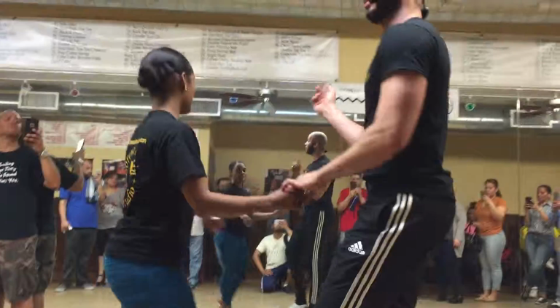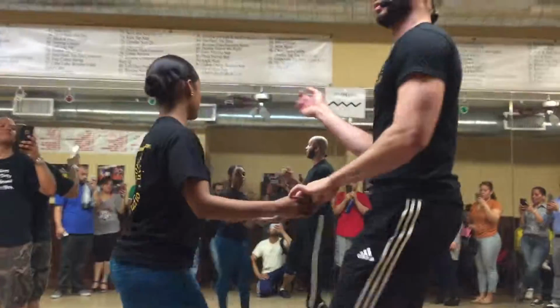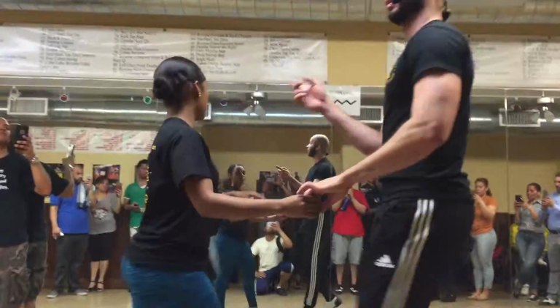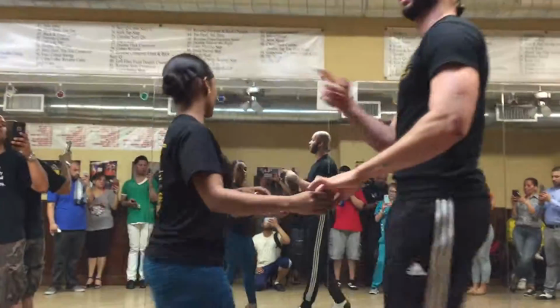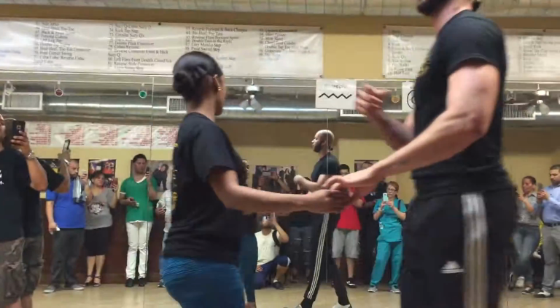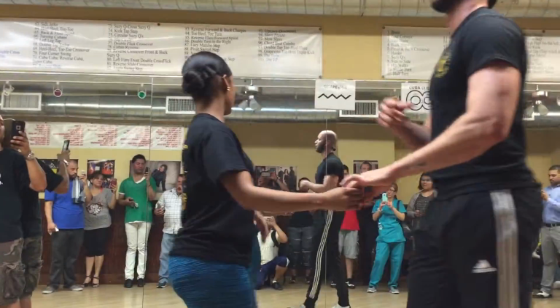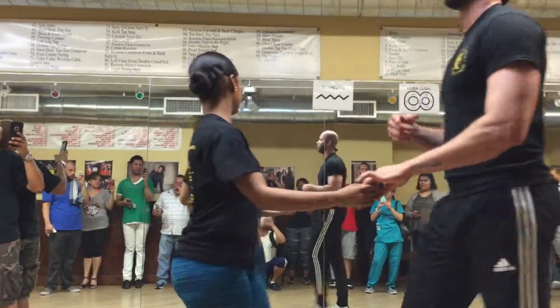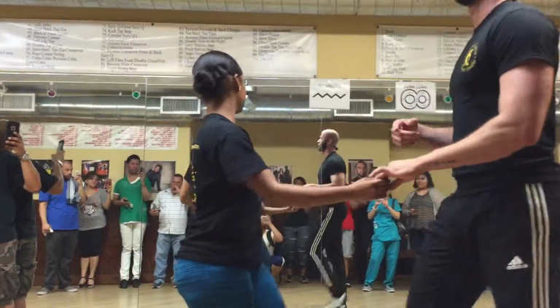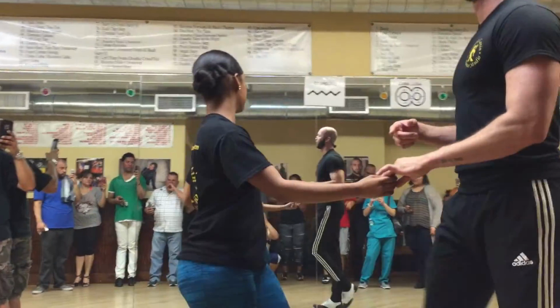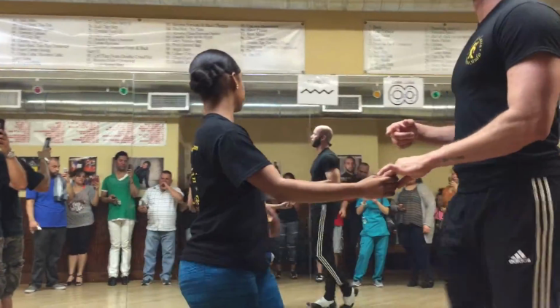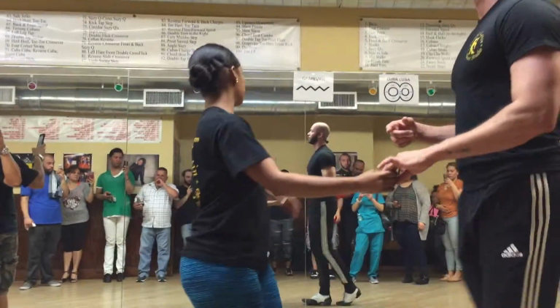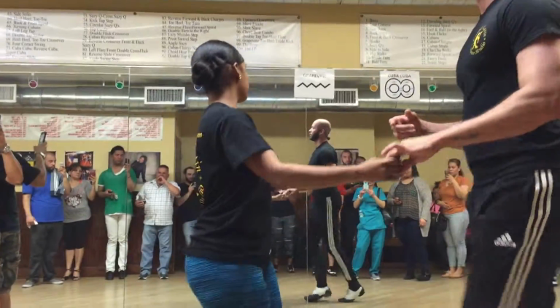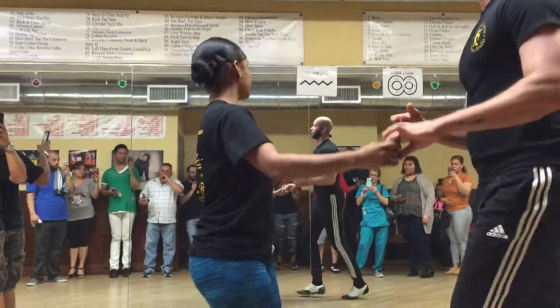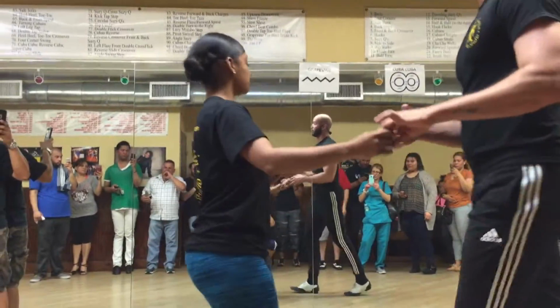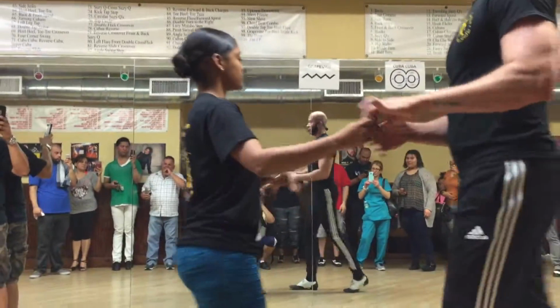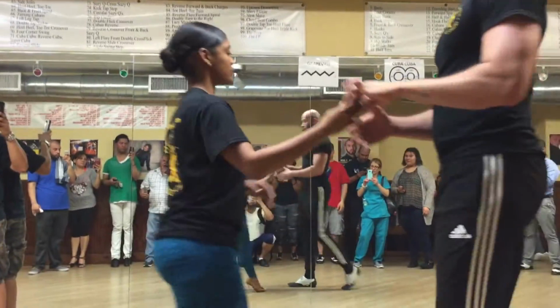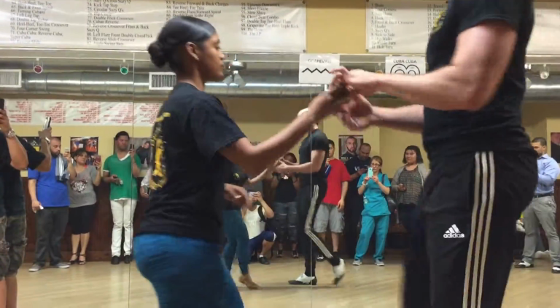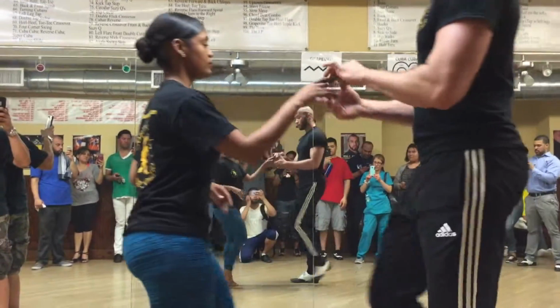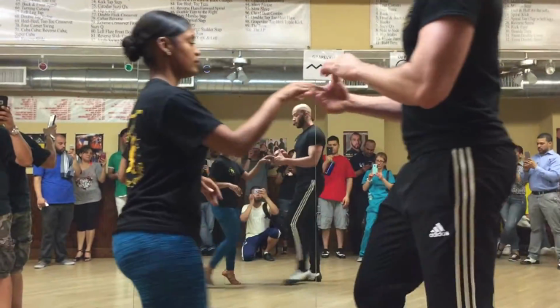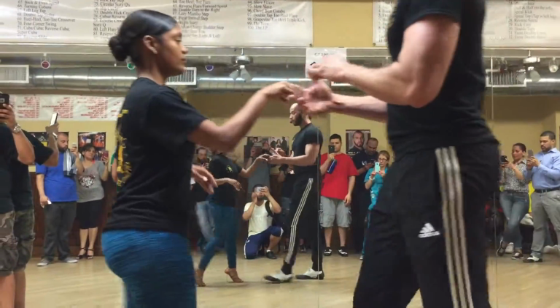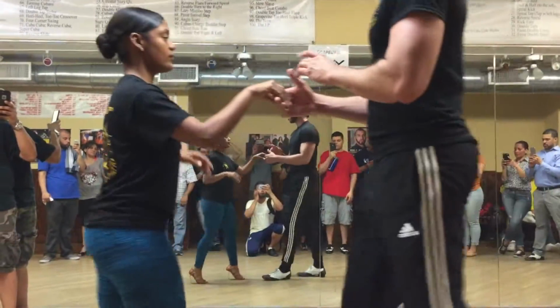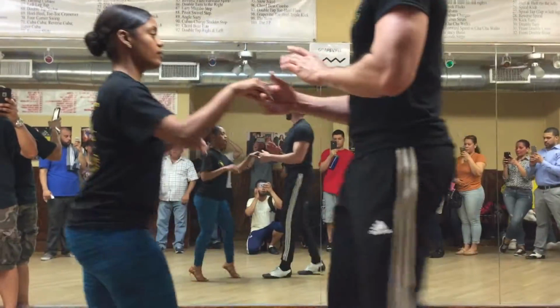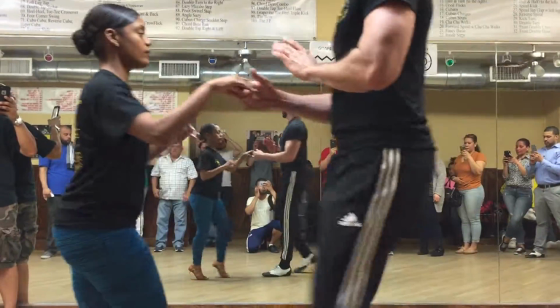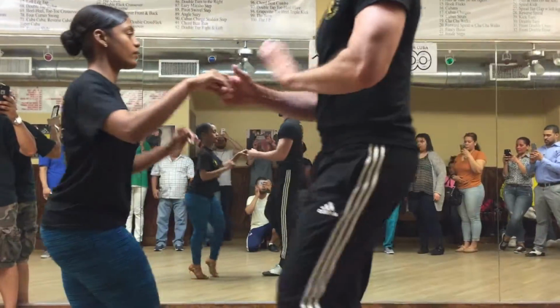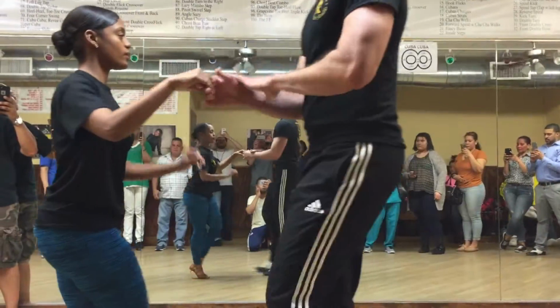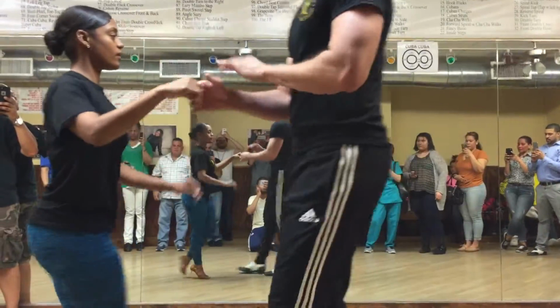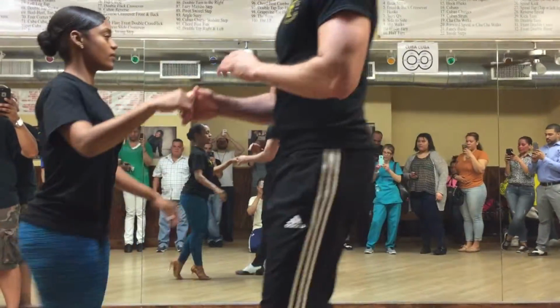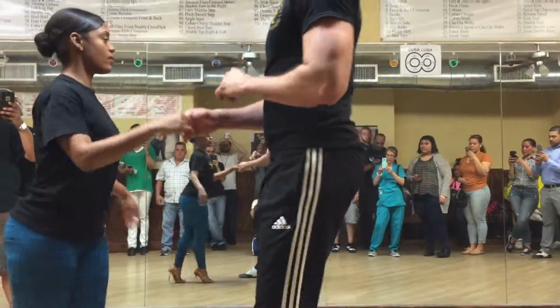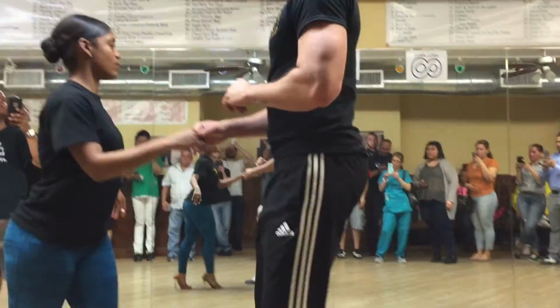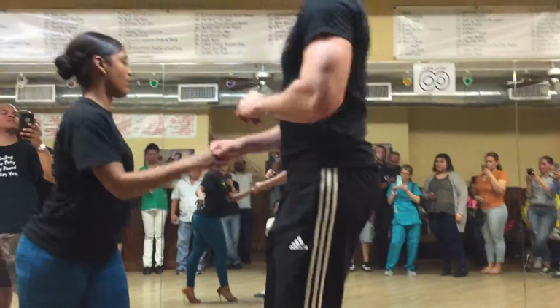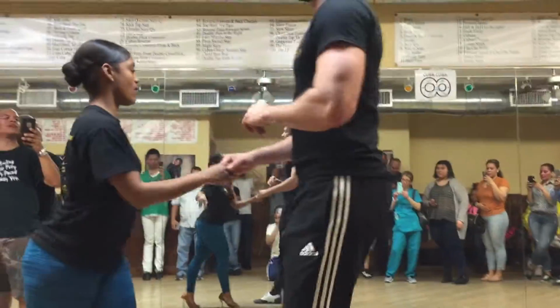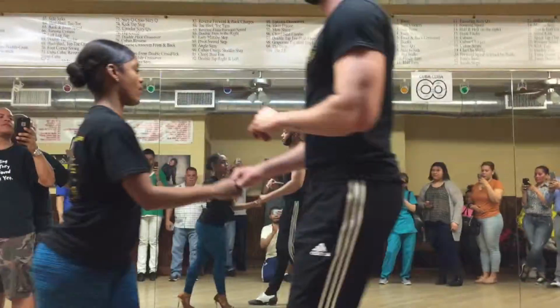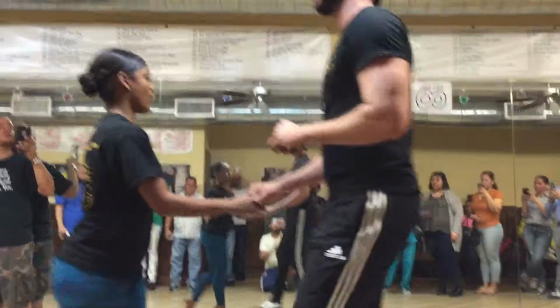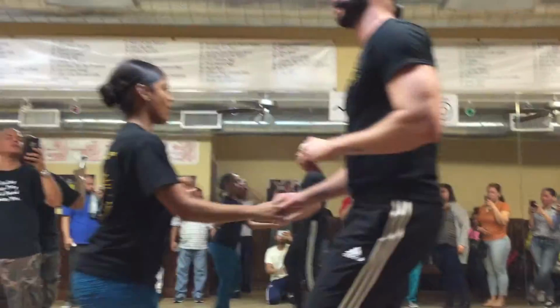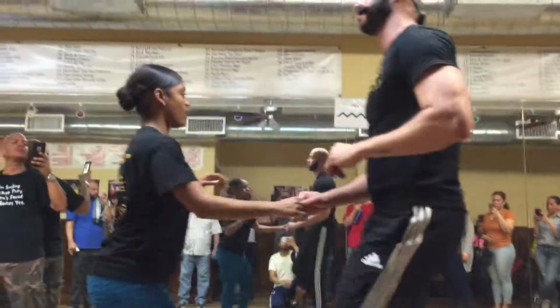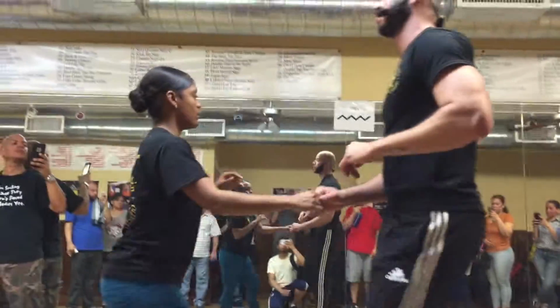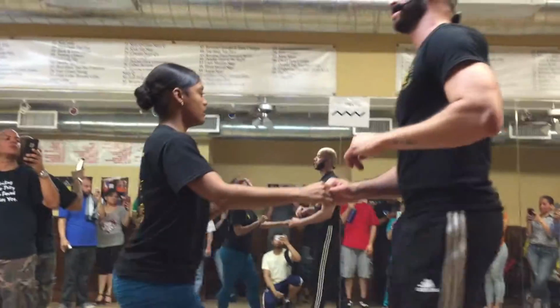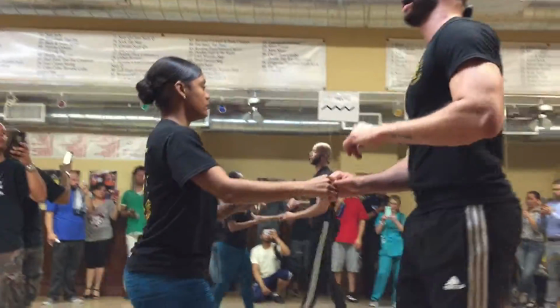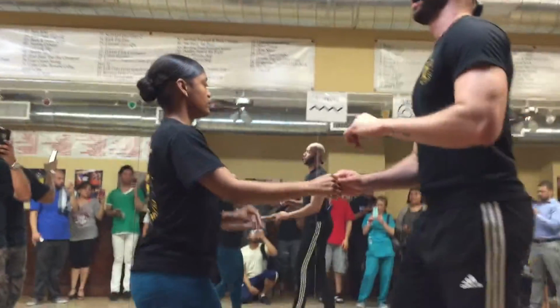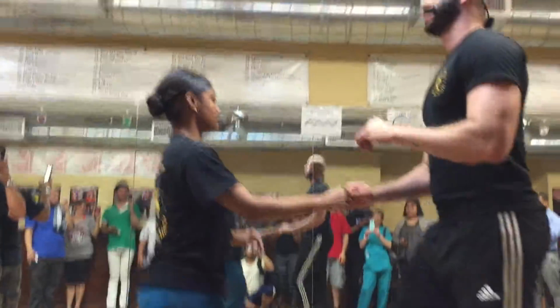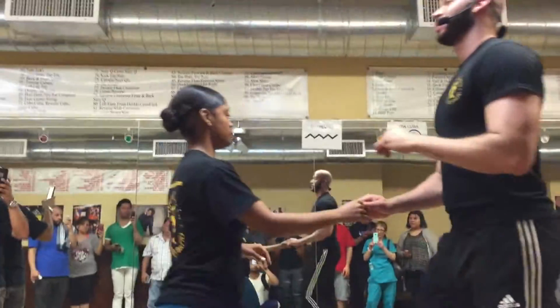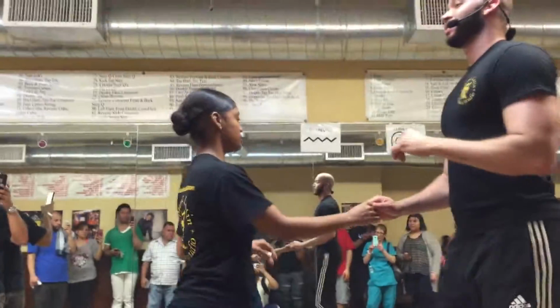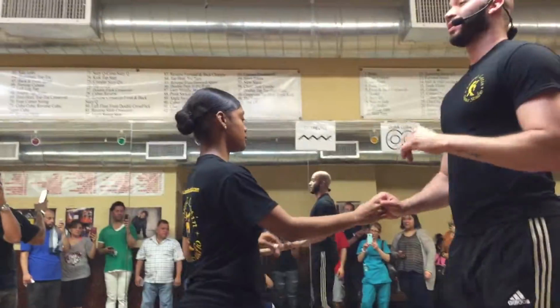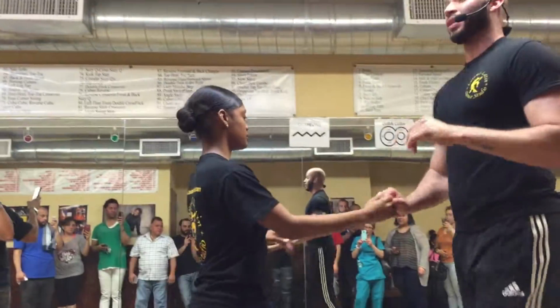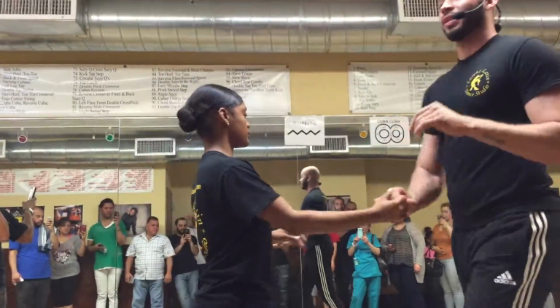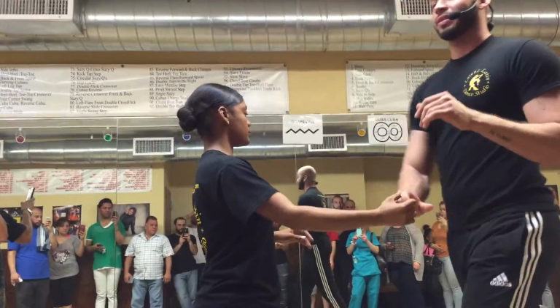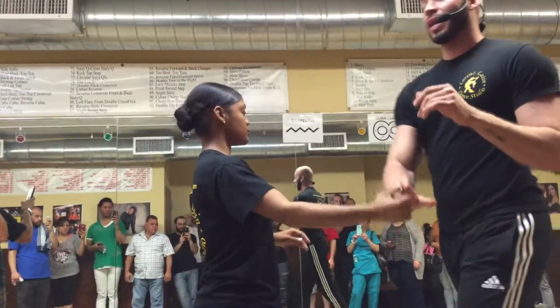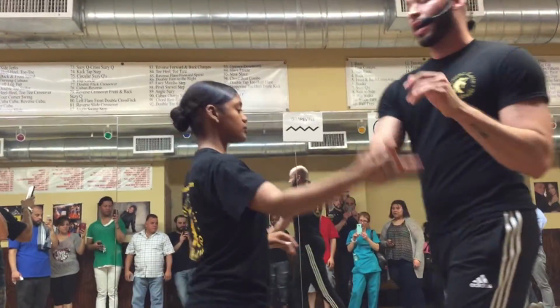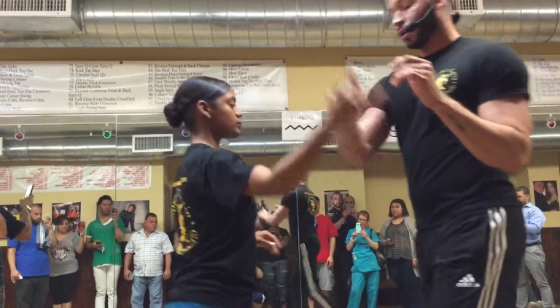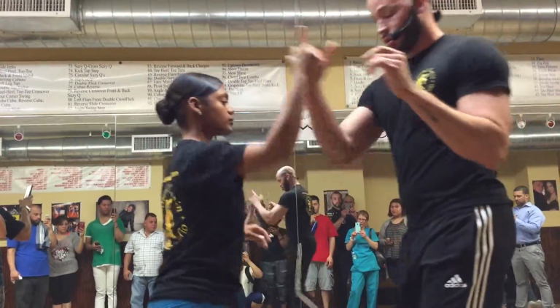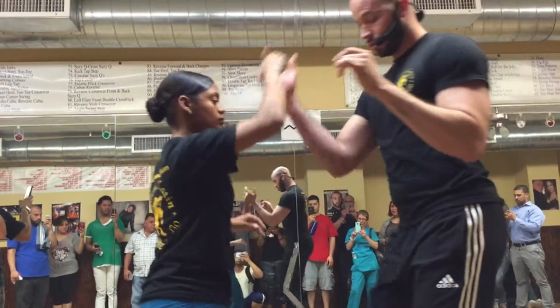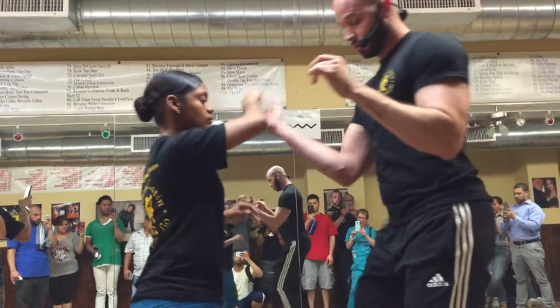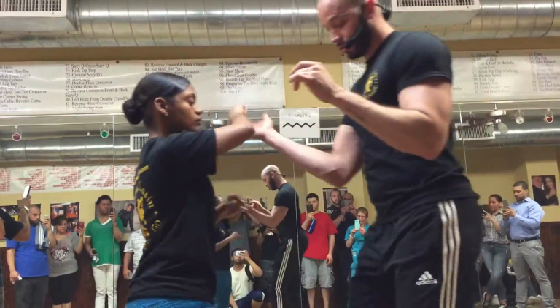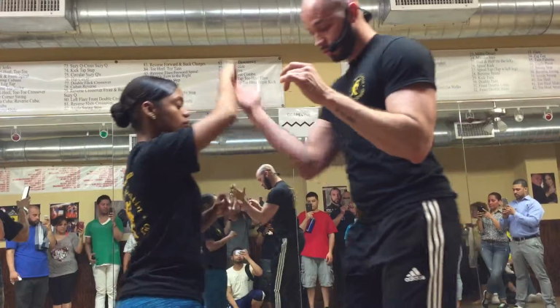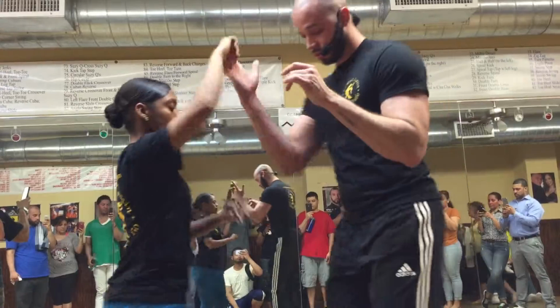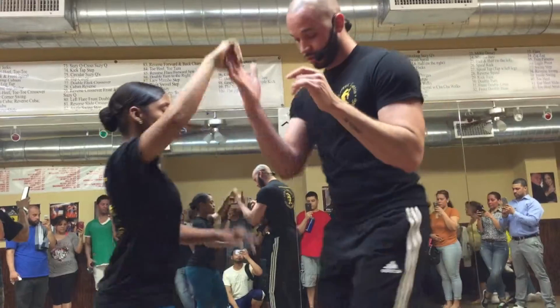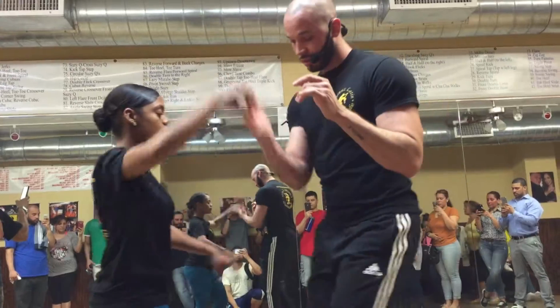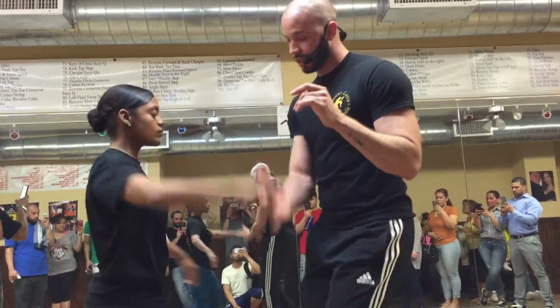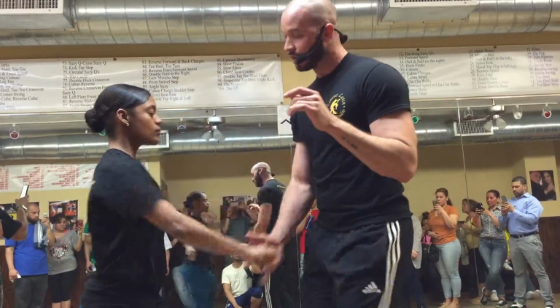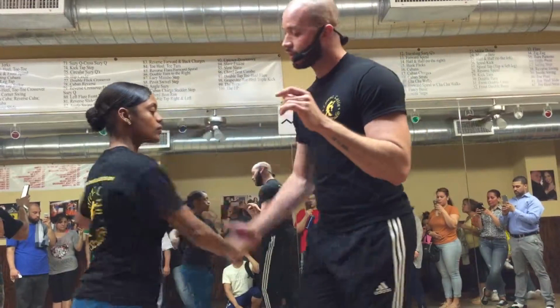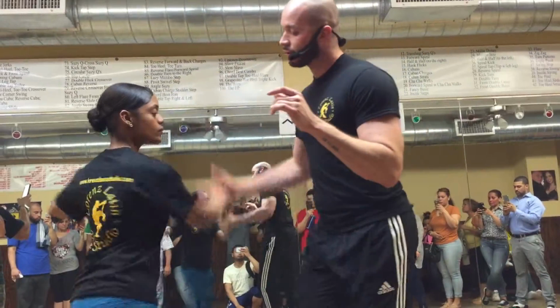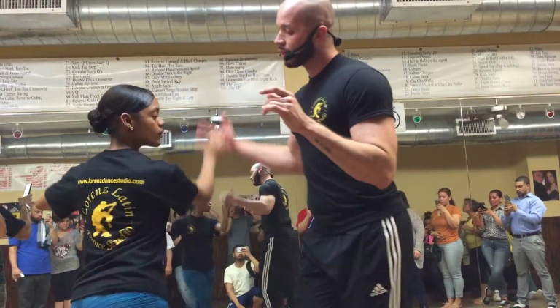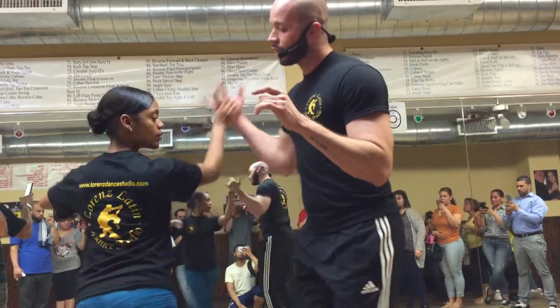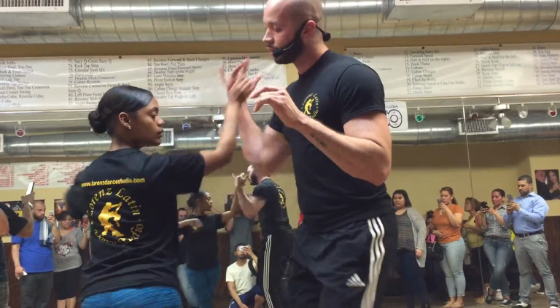One, two, three. We'll start with a right hands exam. Tick-tock, double right.